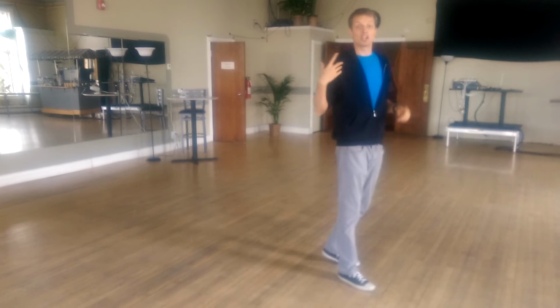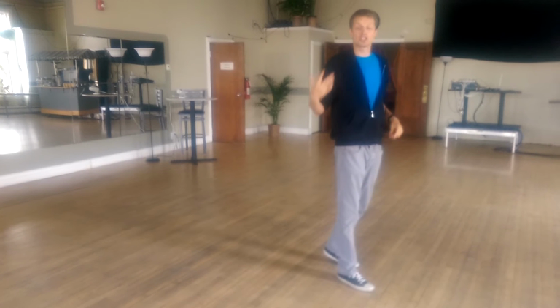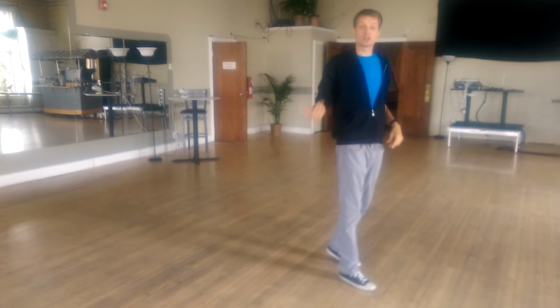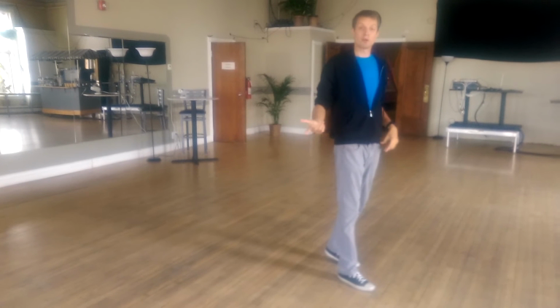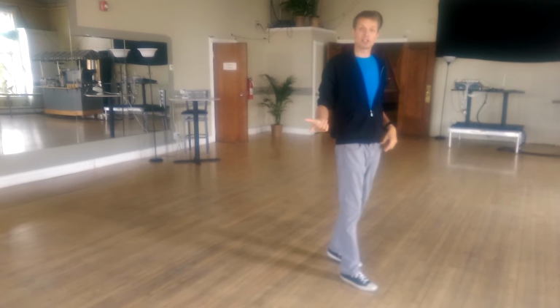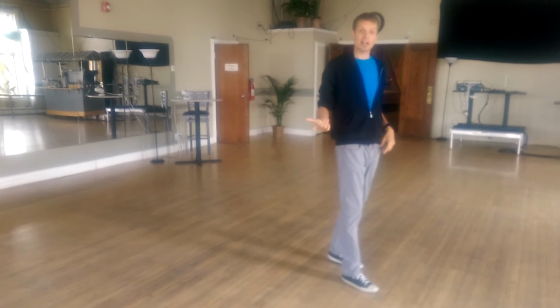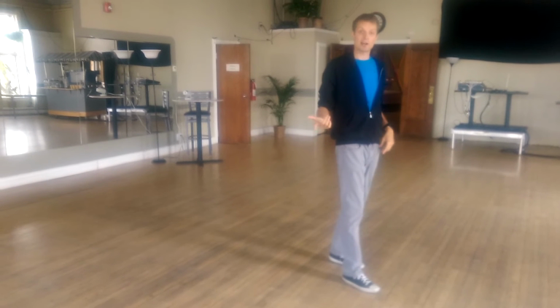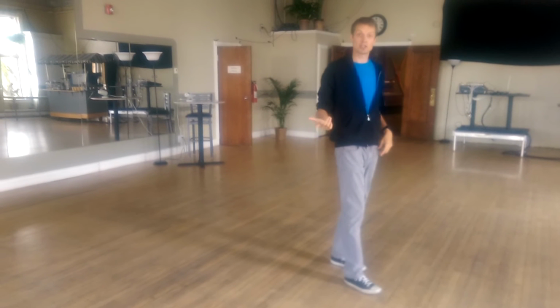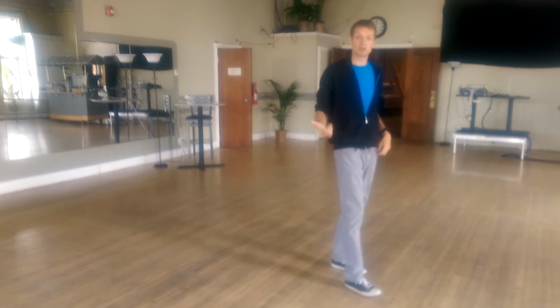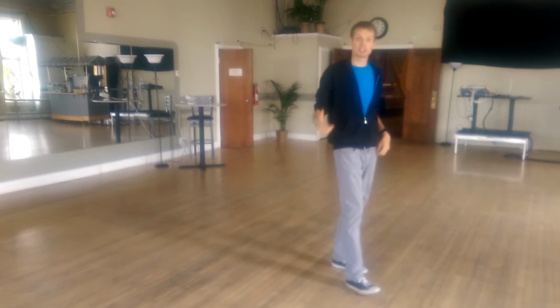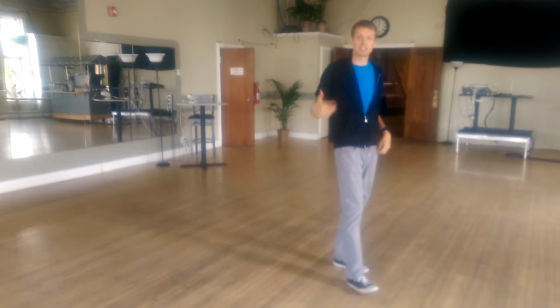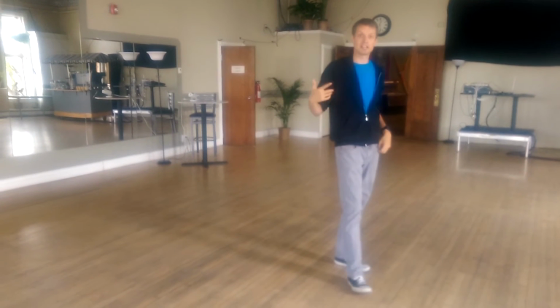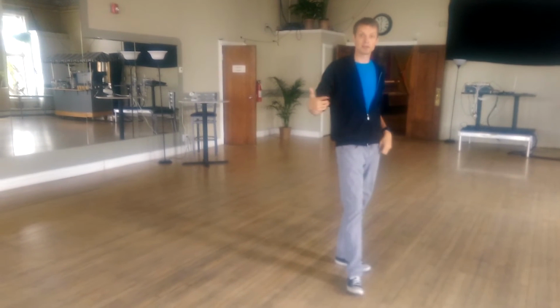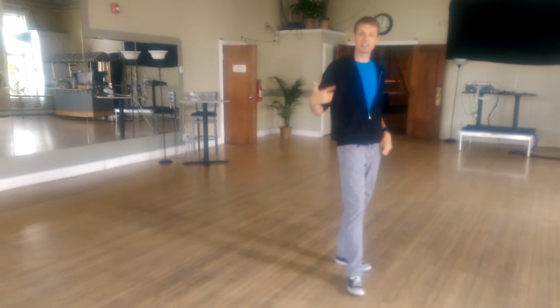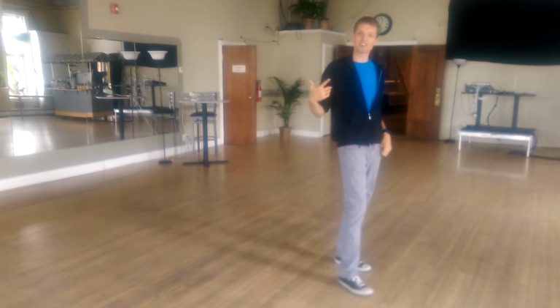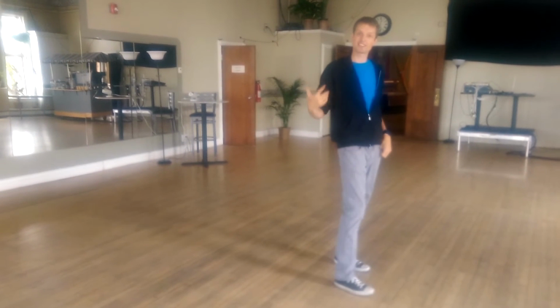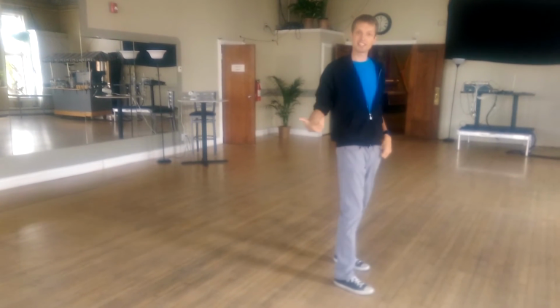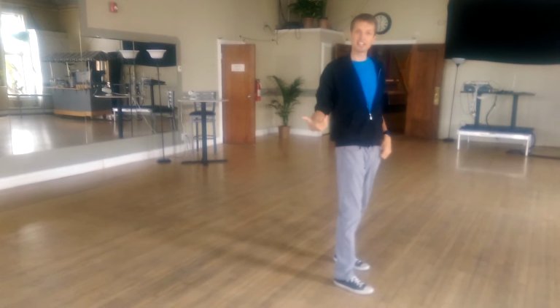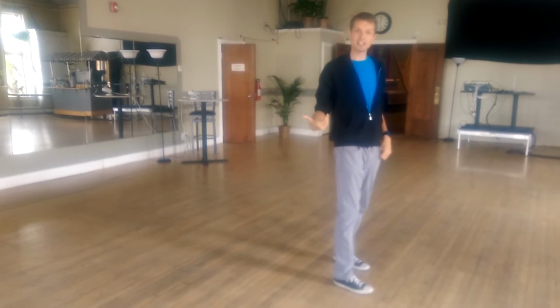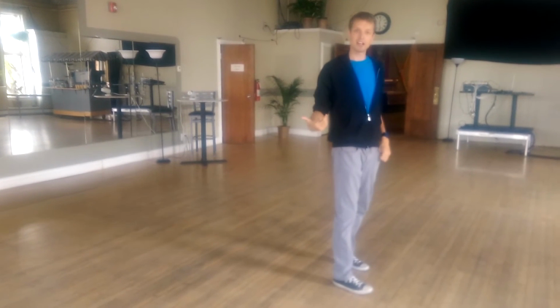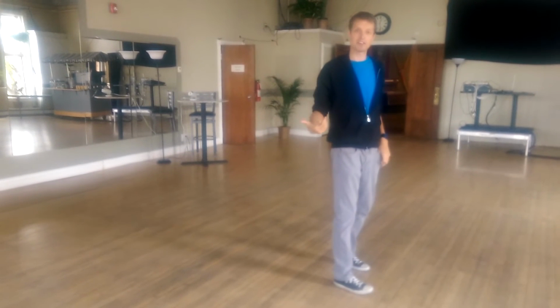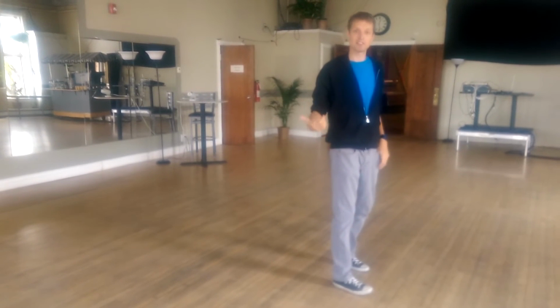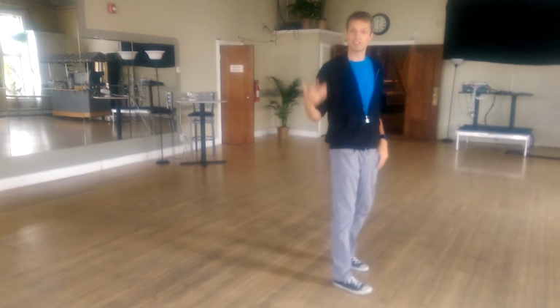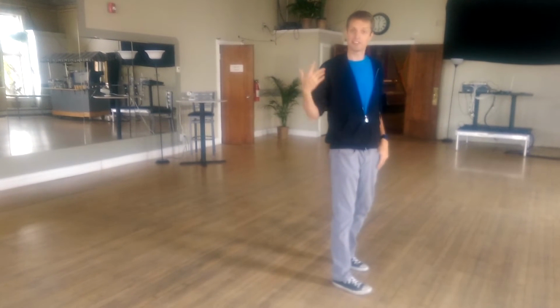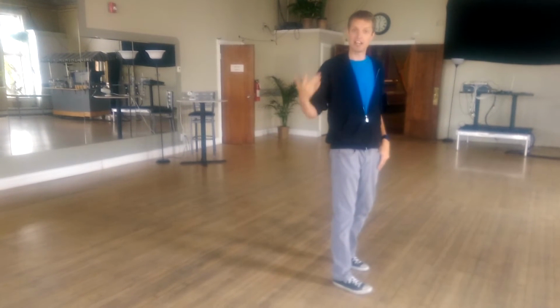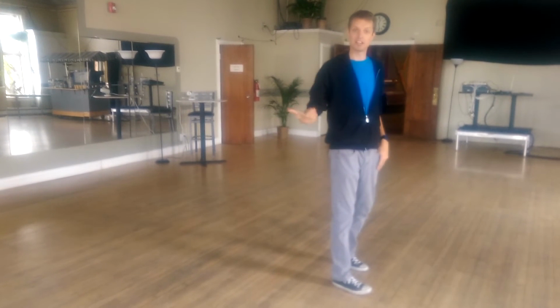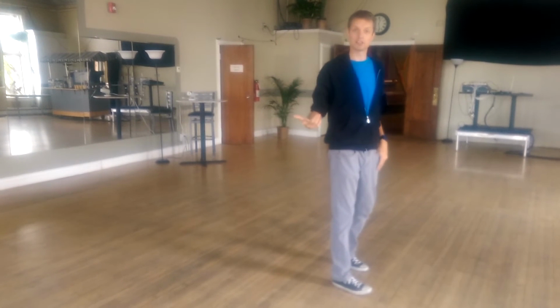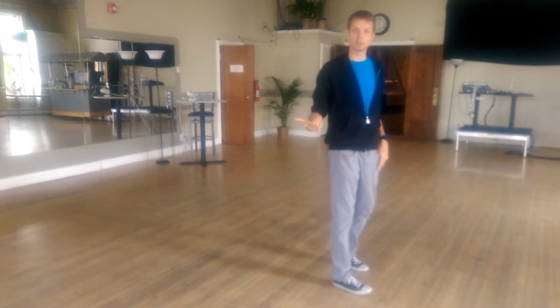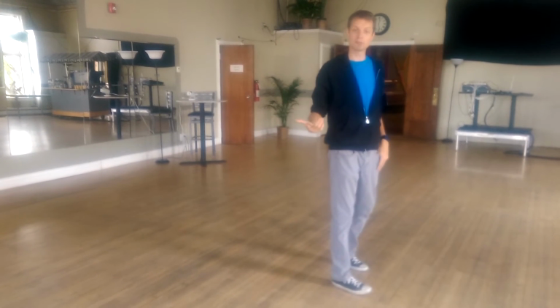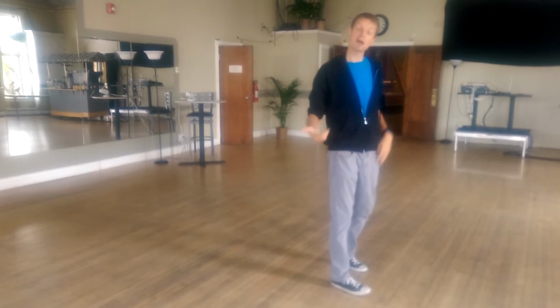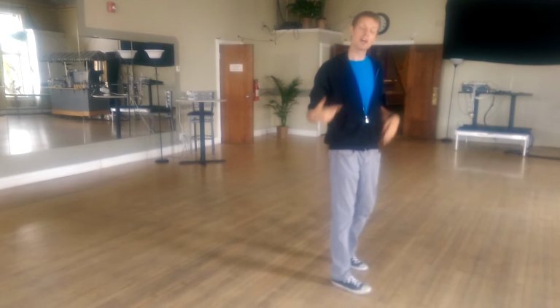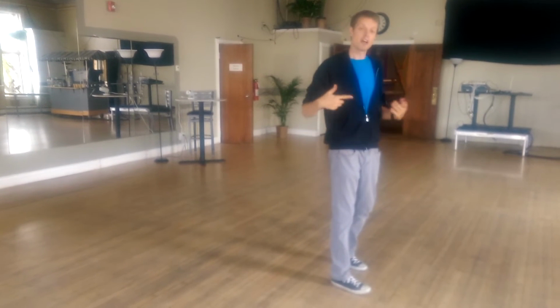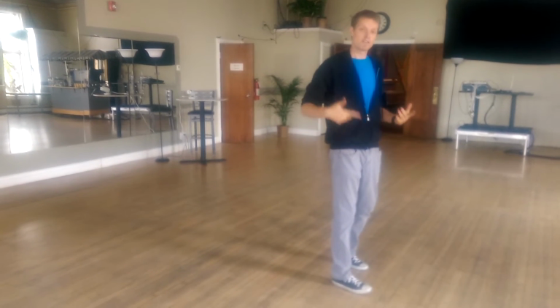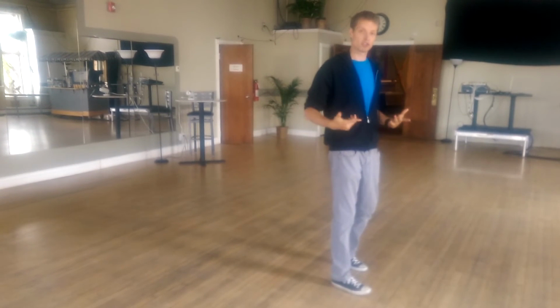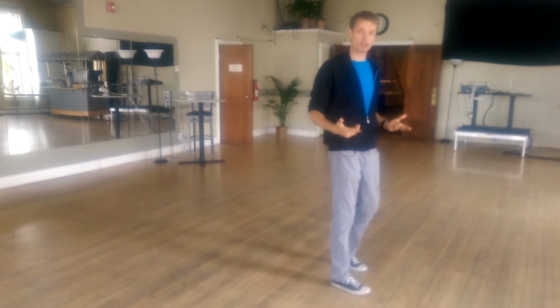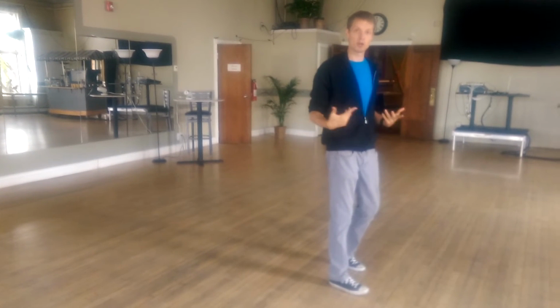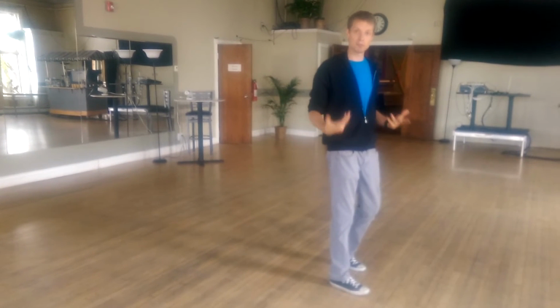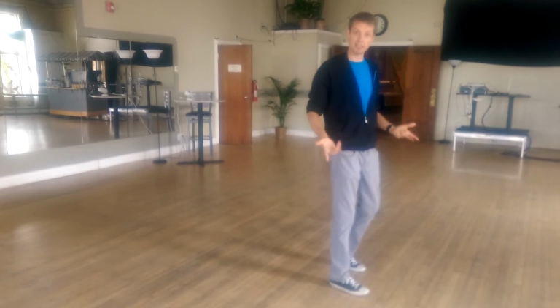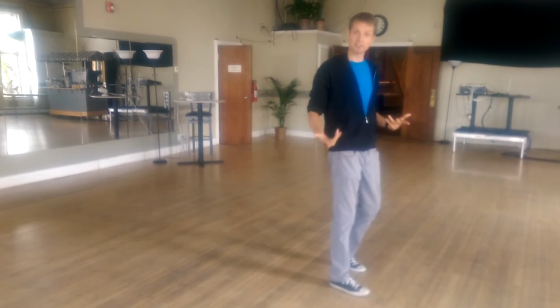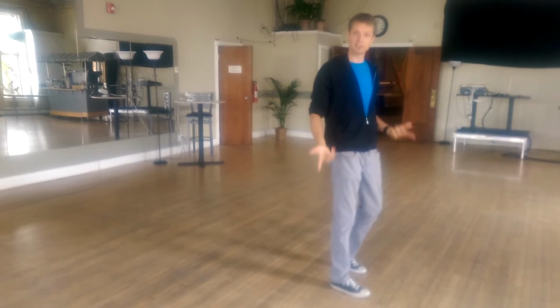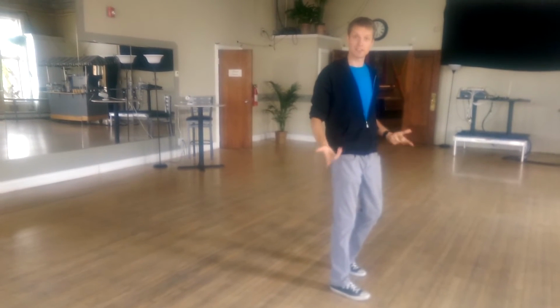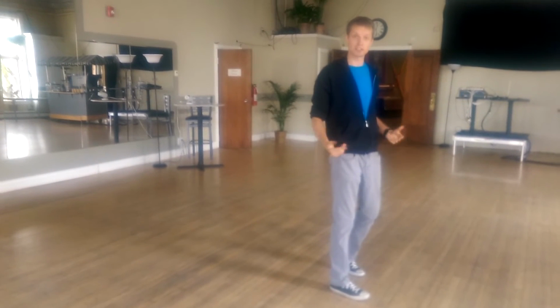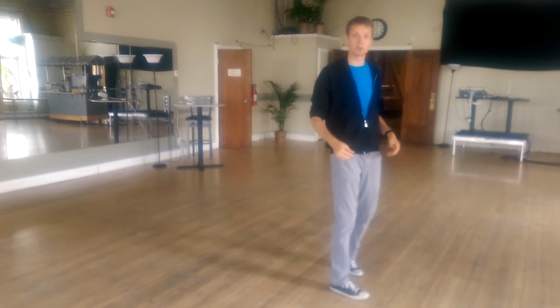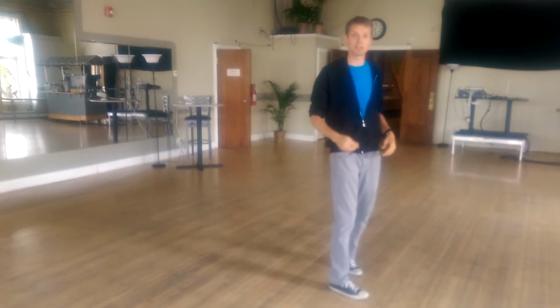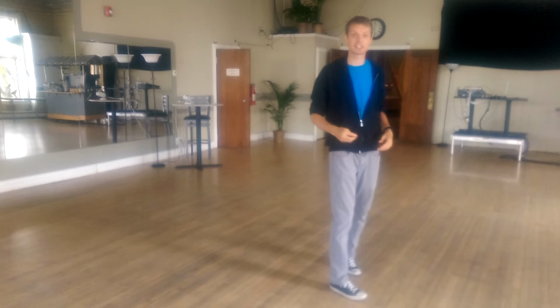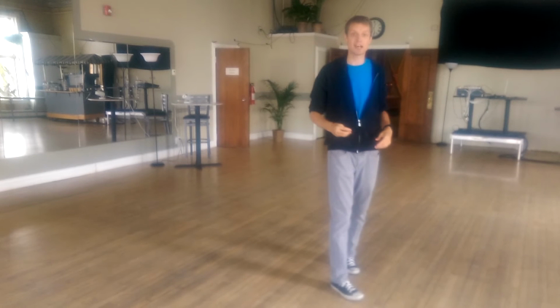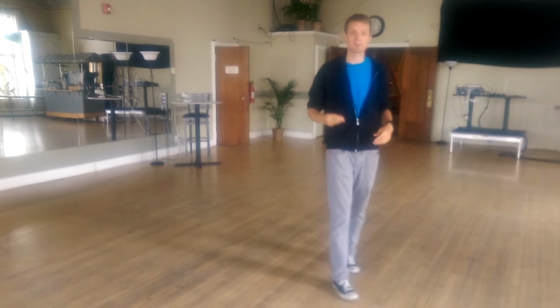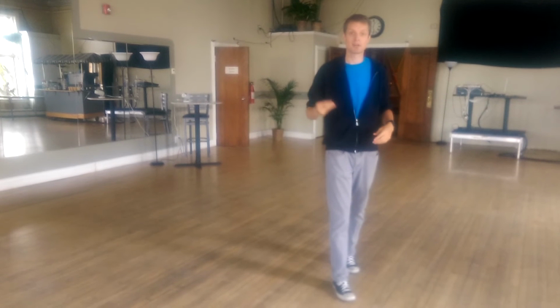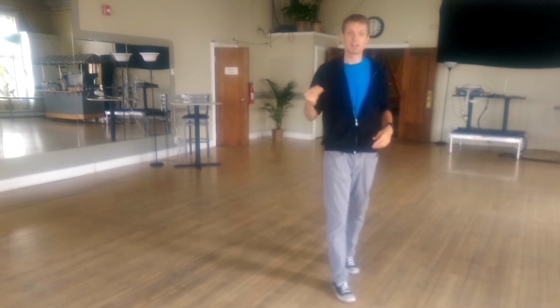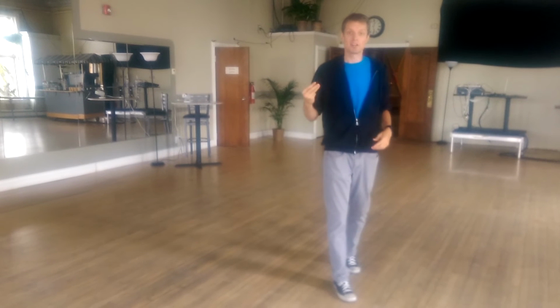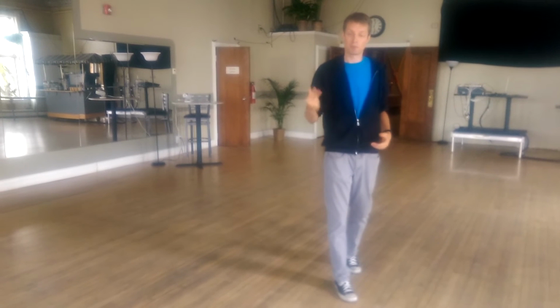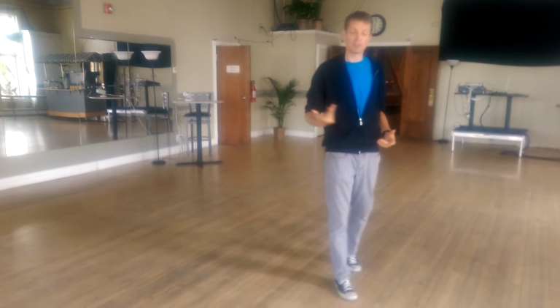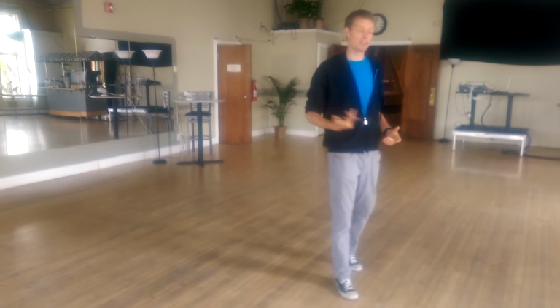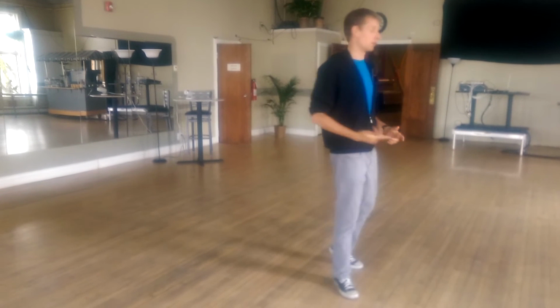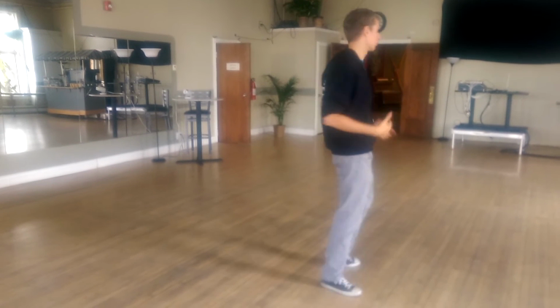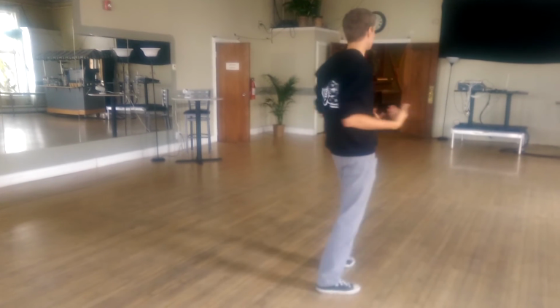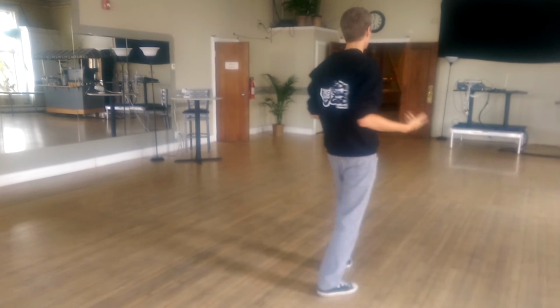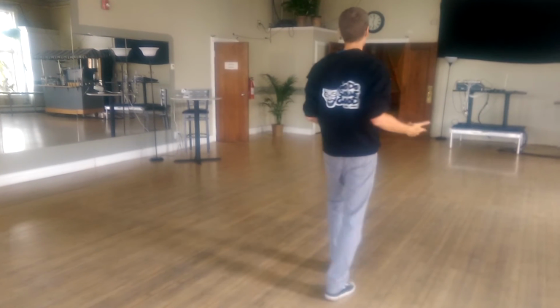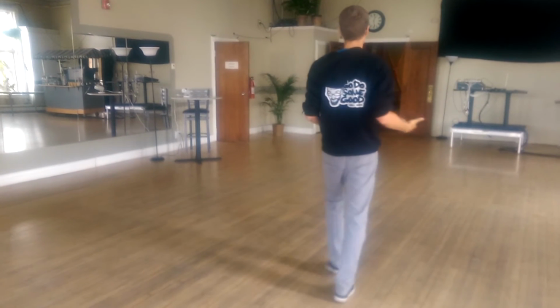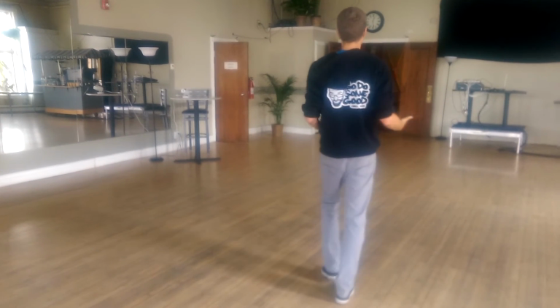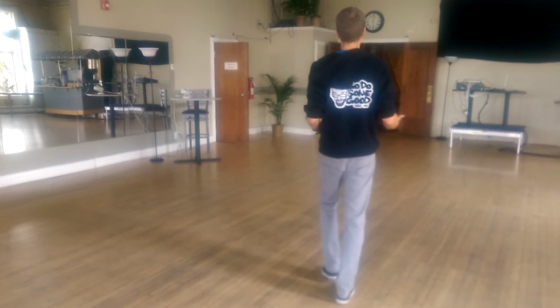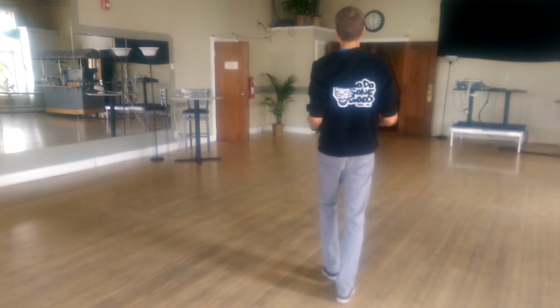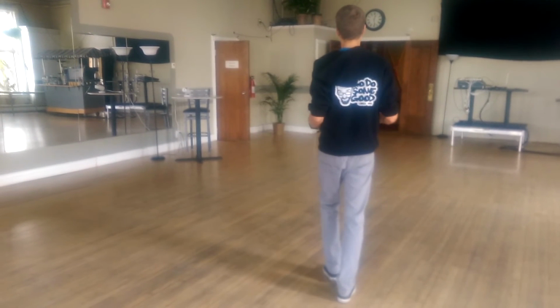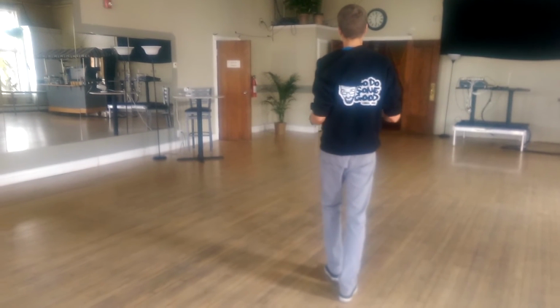Quick shout out goes to Neri Garcia of Elegant Rumba for showing me this quick step with the variation of hook turns.